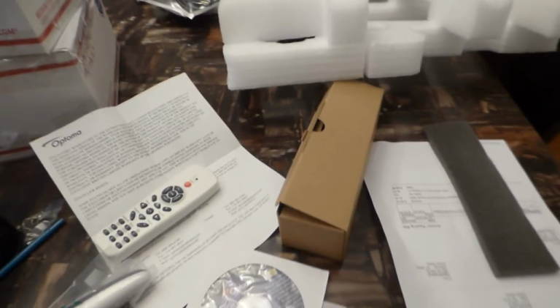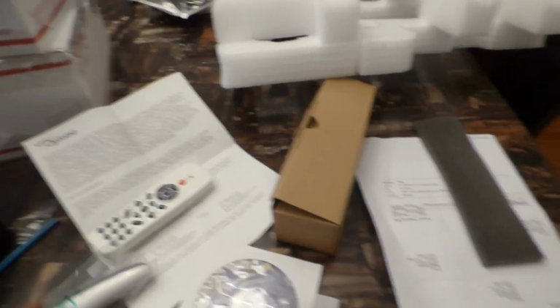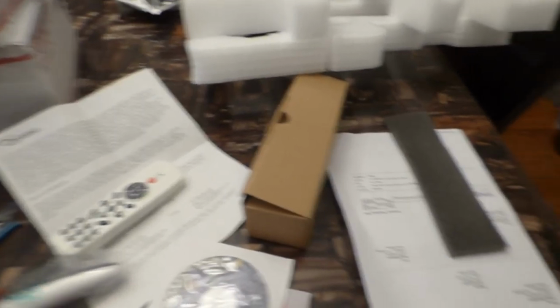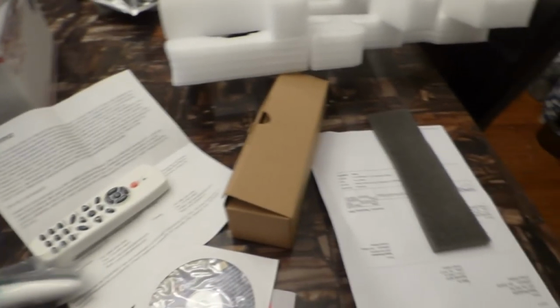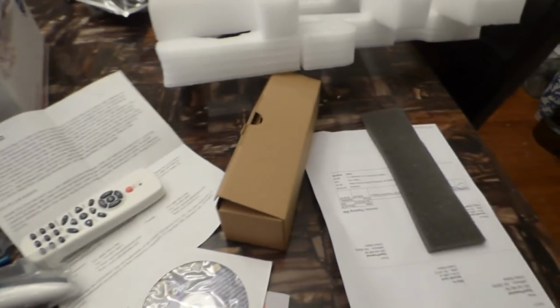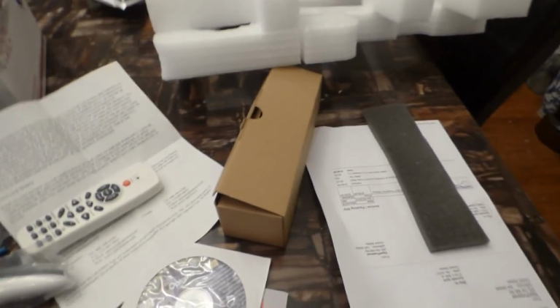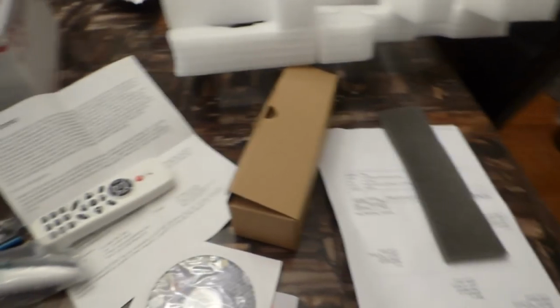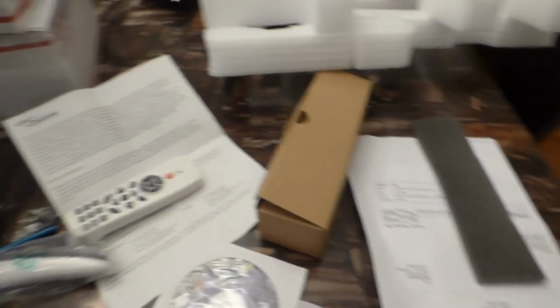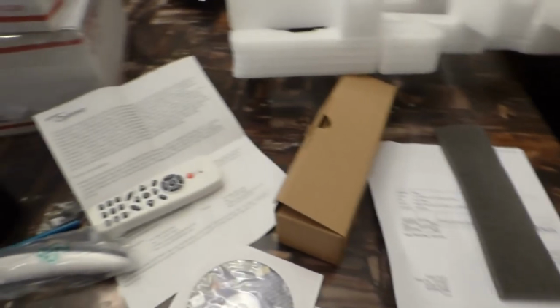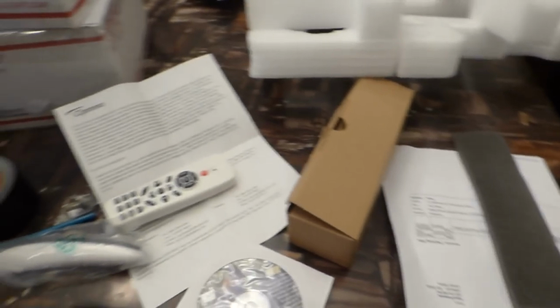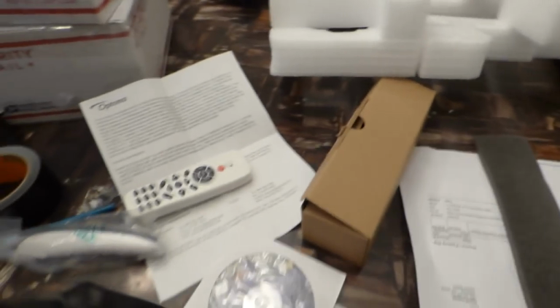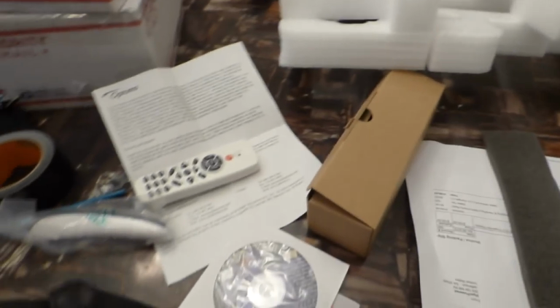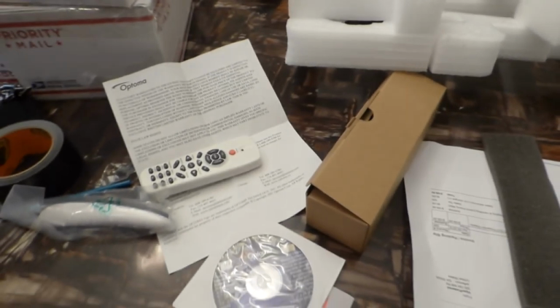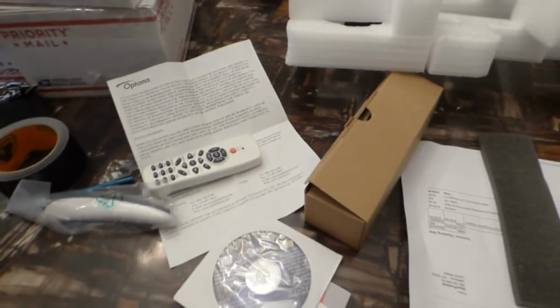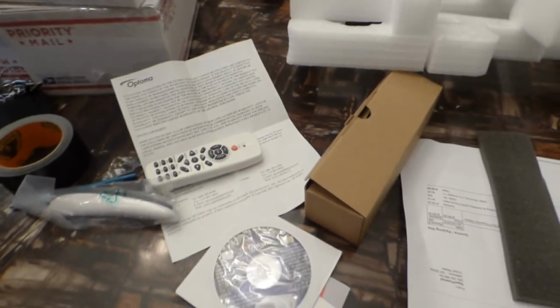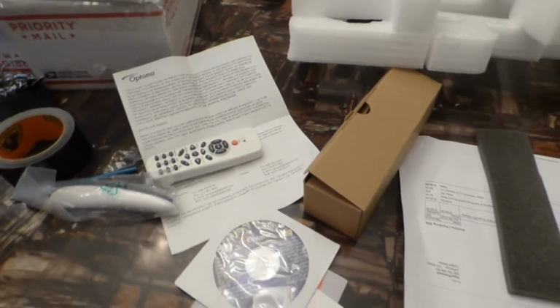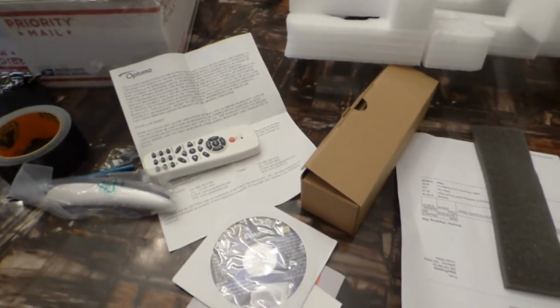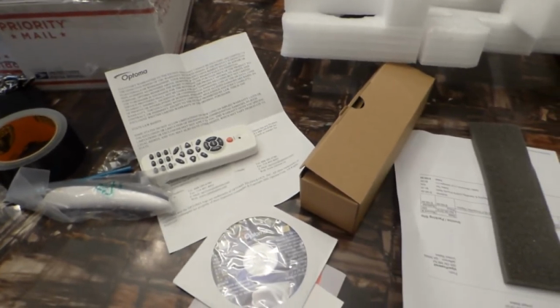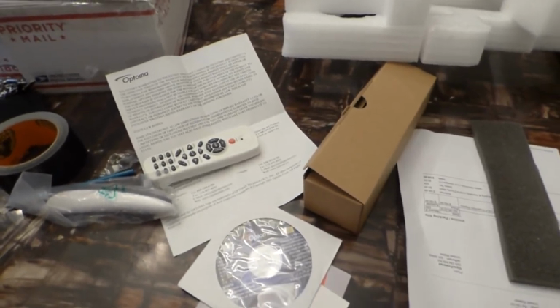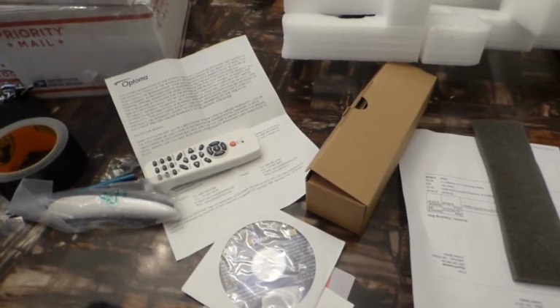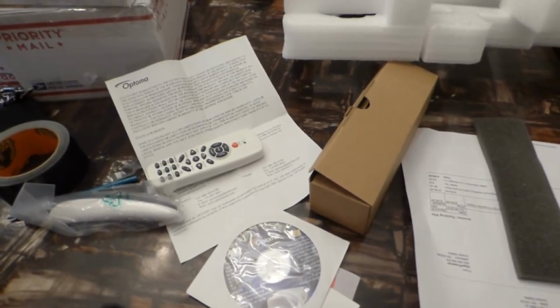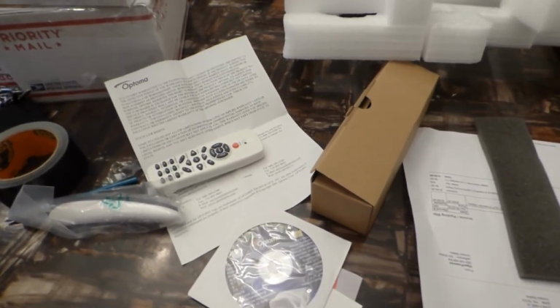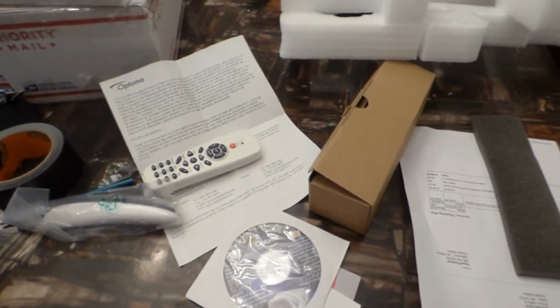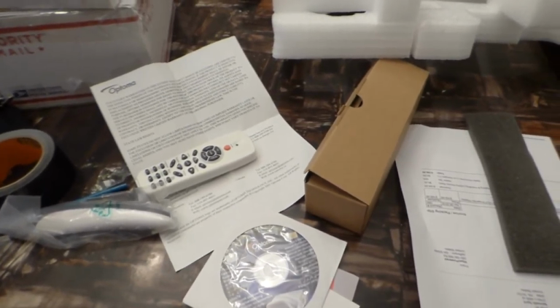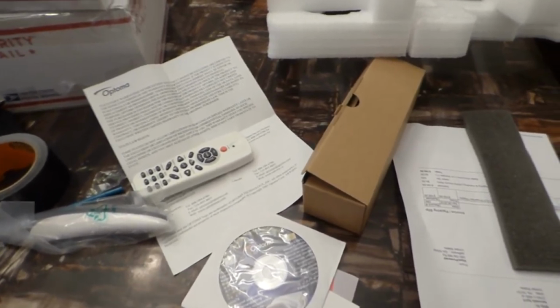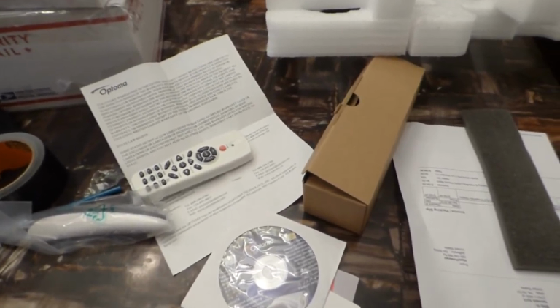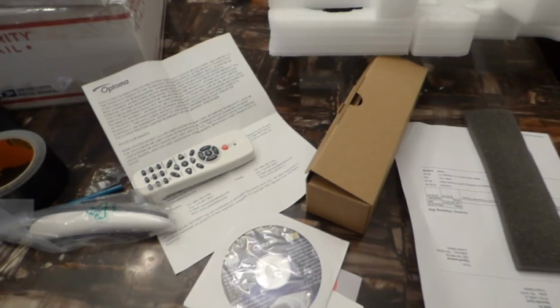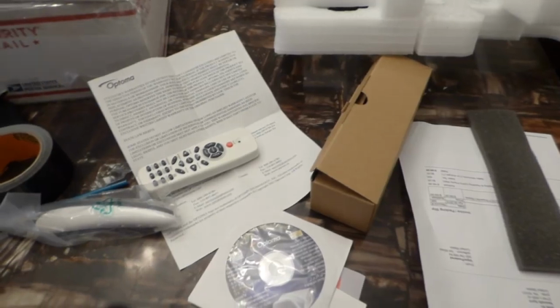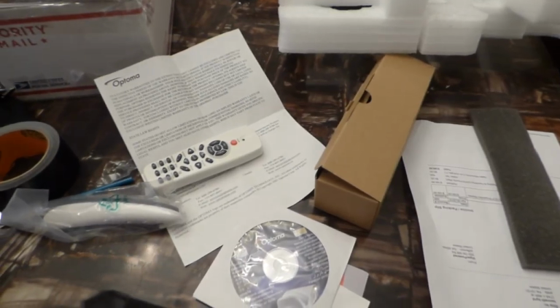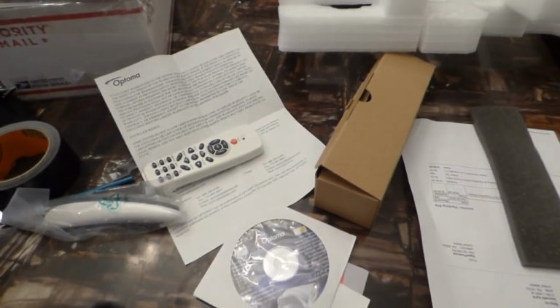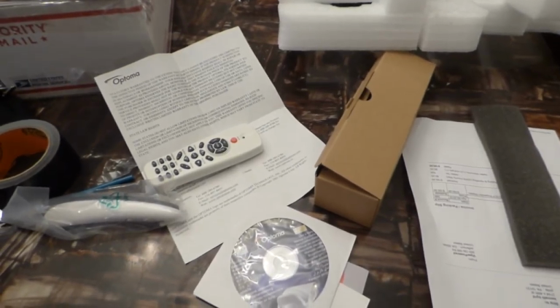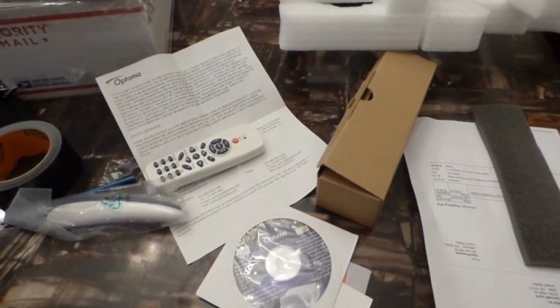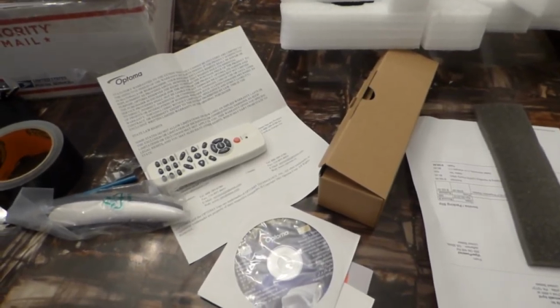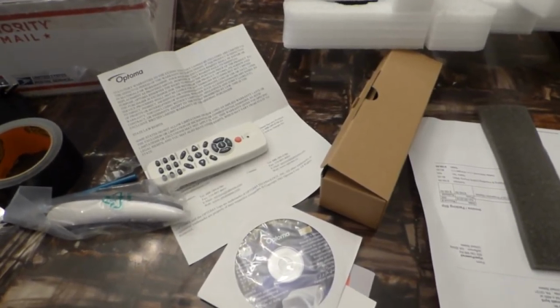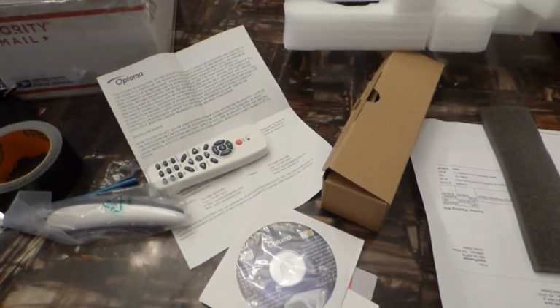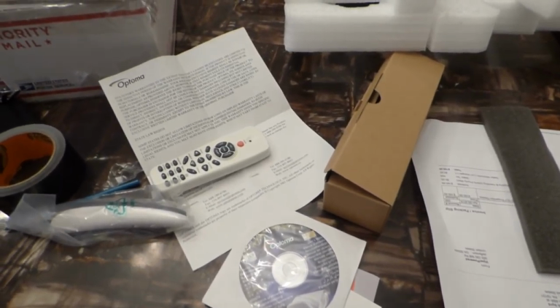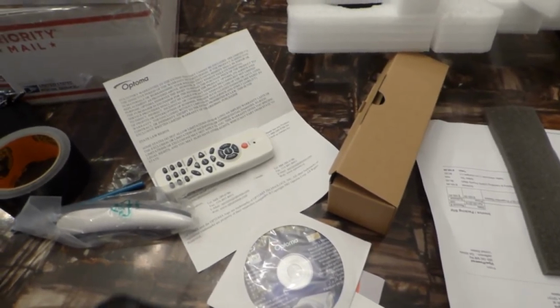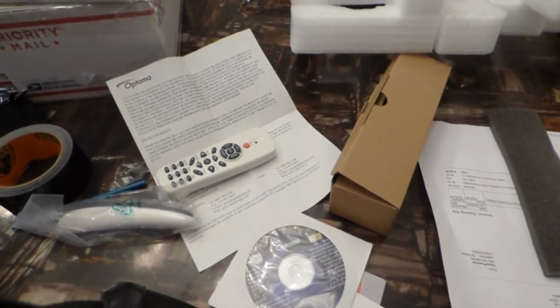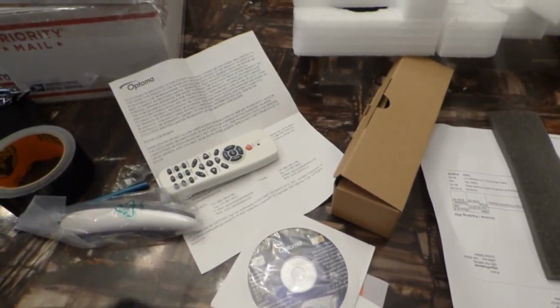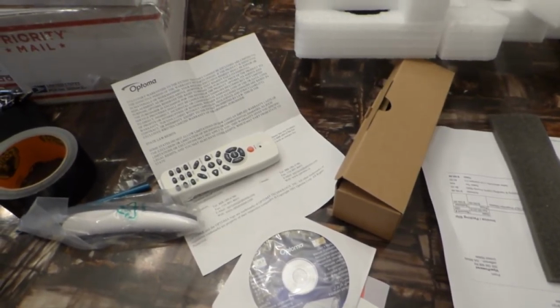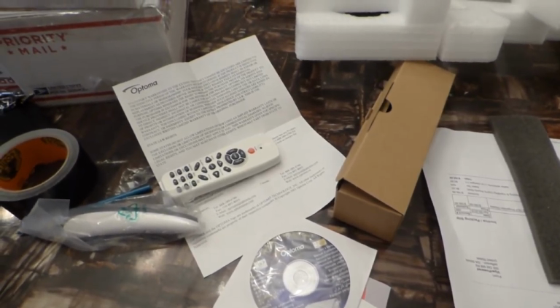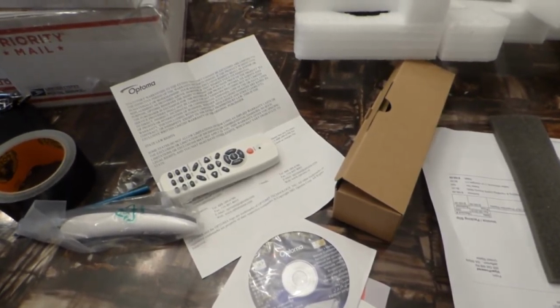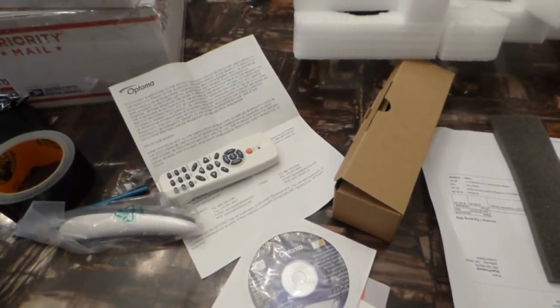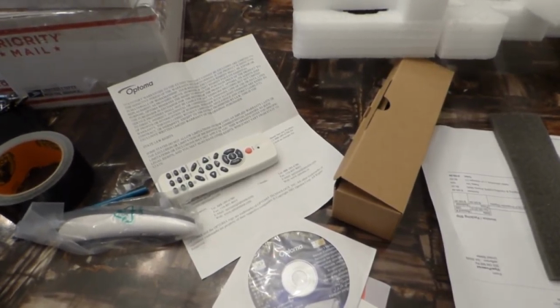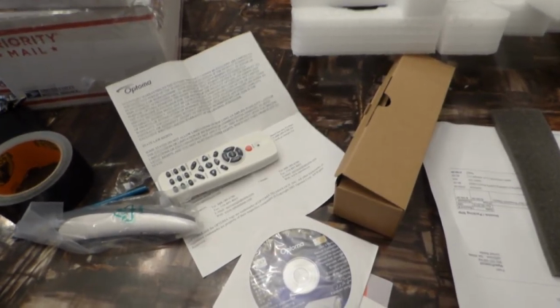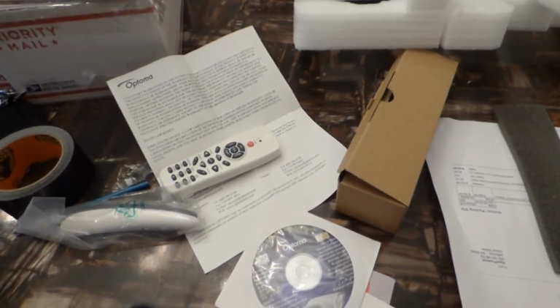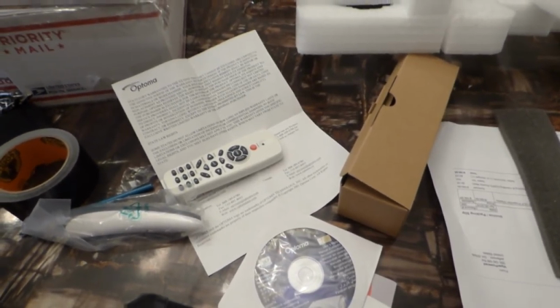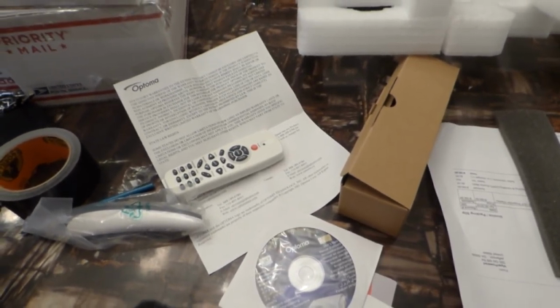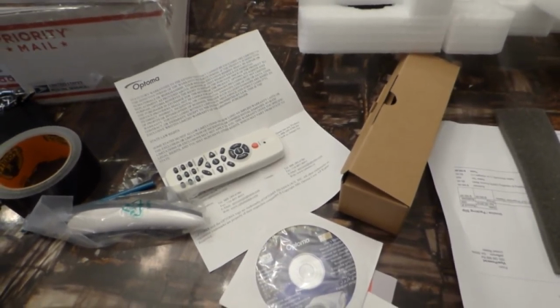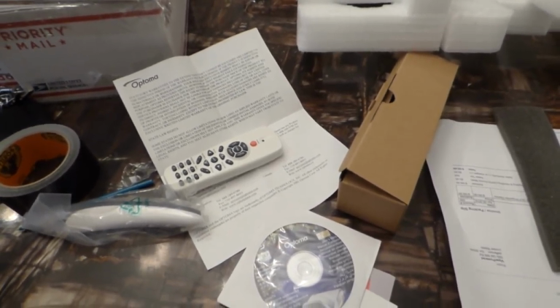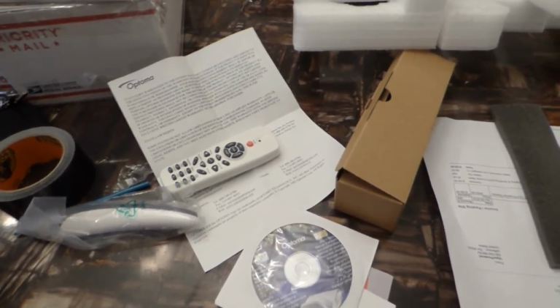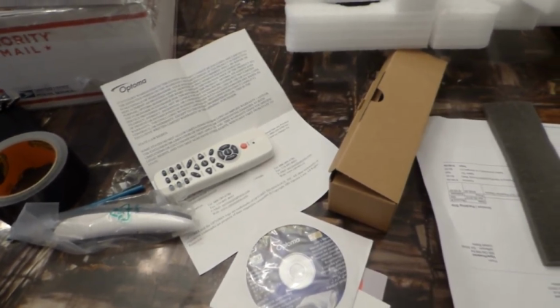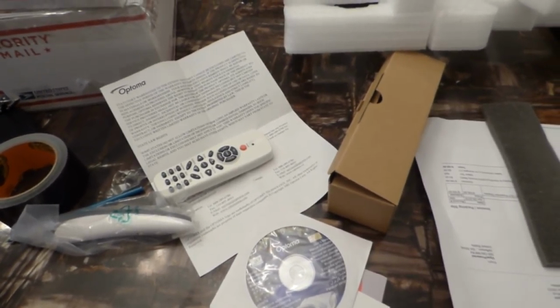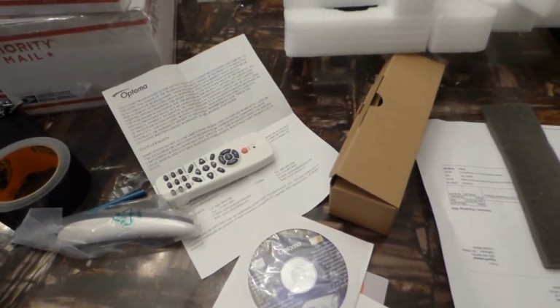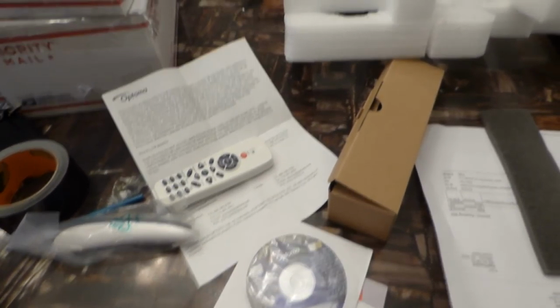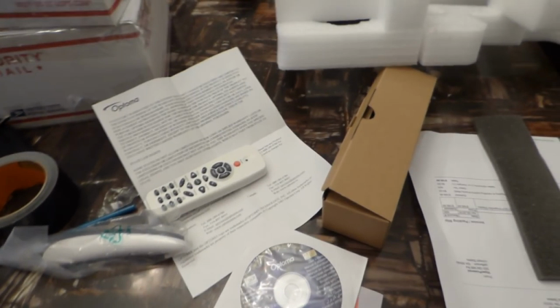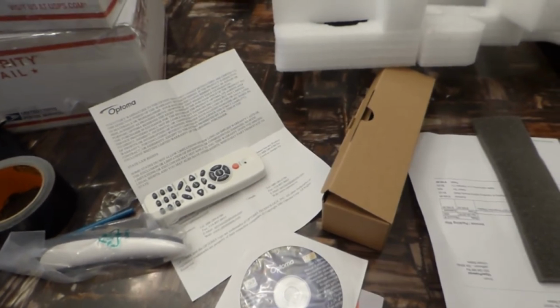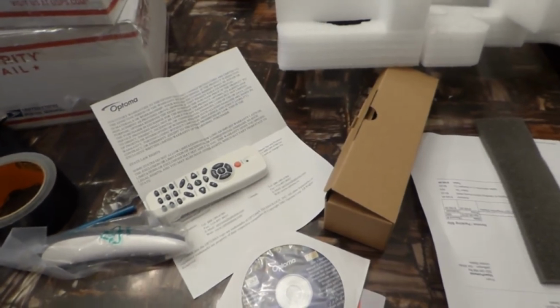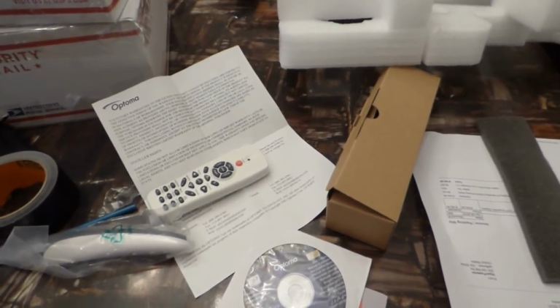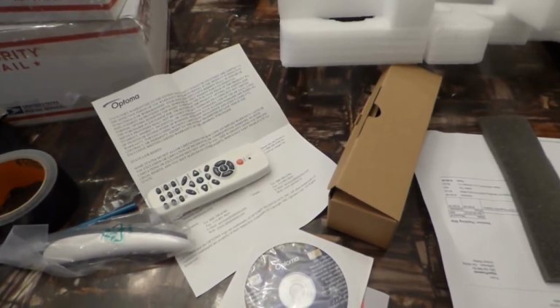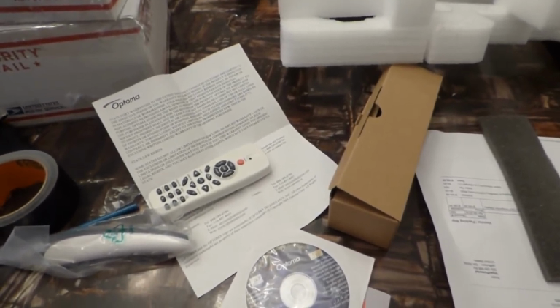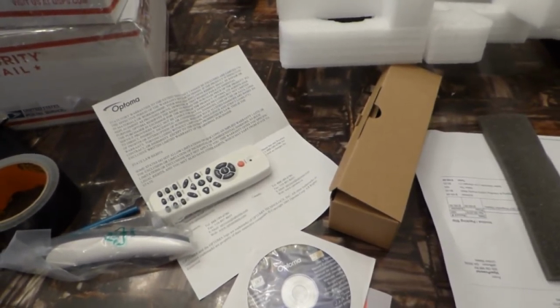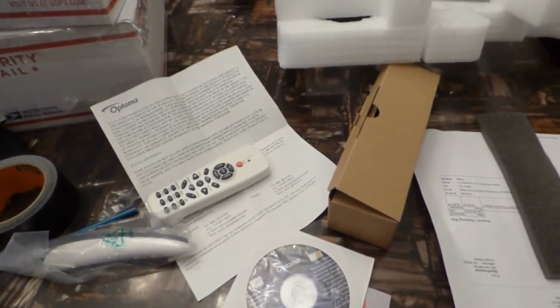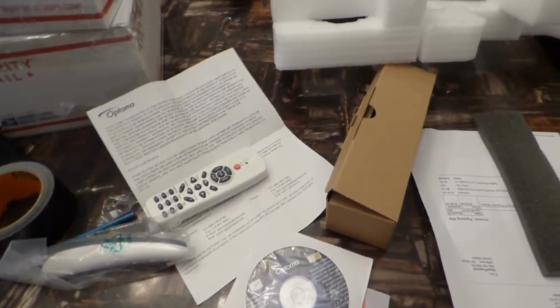I ordered this projector. I got it off eBay, paid about $185. It's worth — the projector is worth $1,300, $1,400.